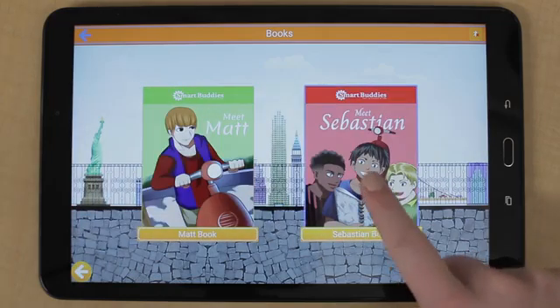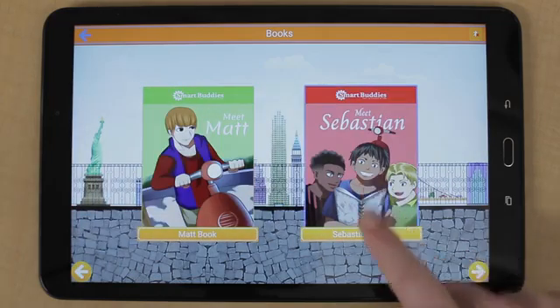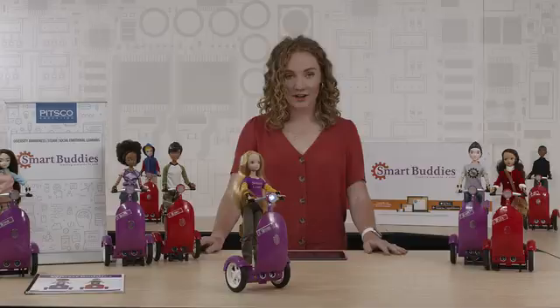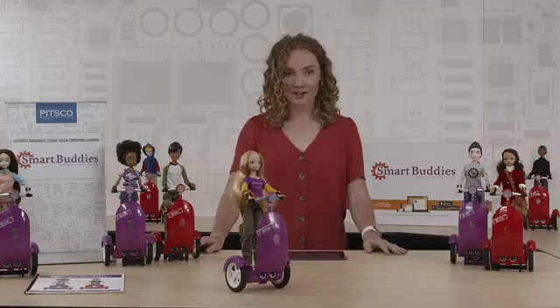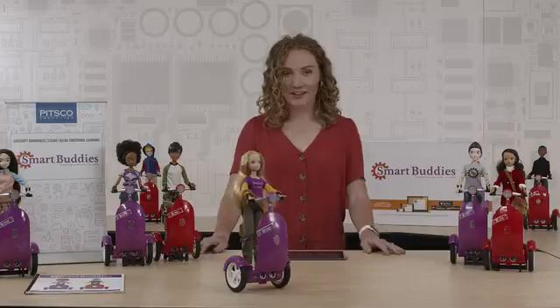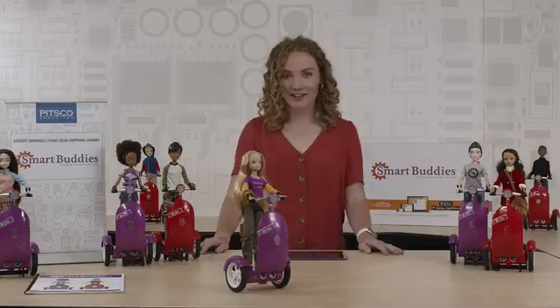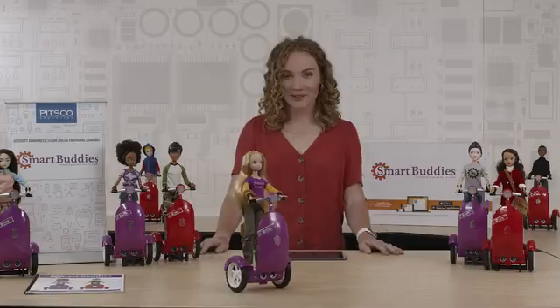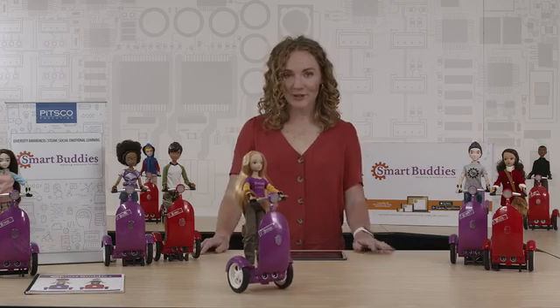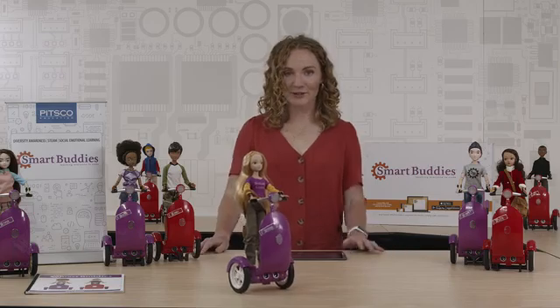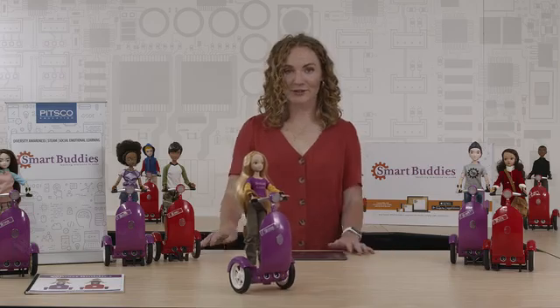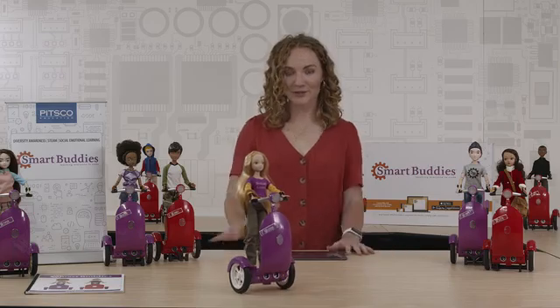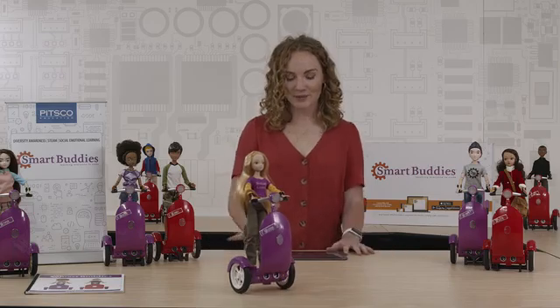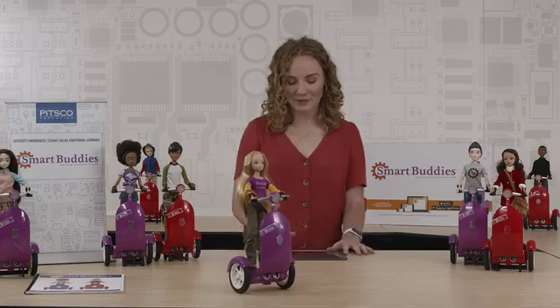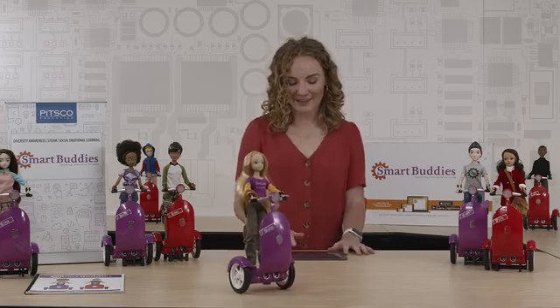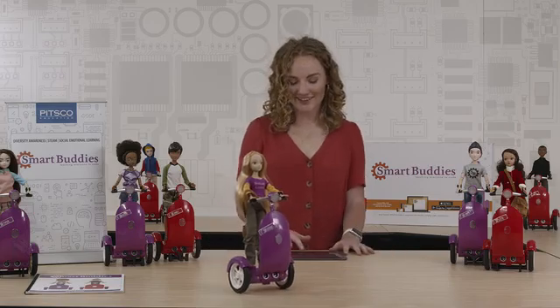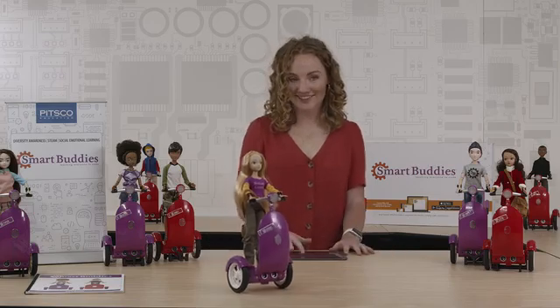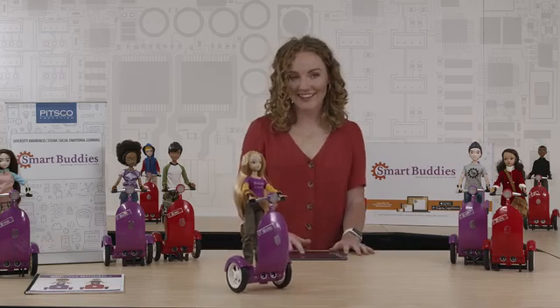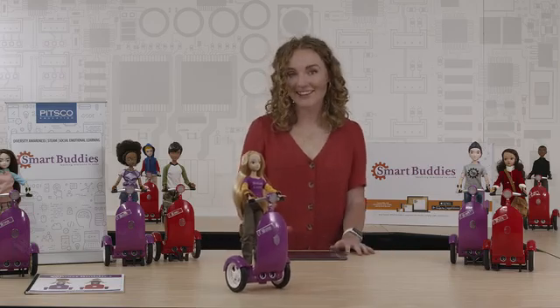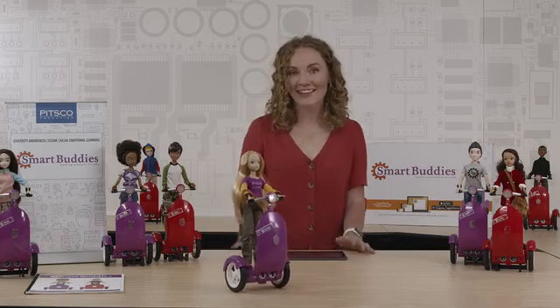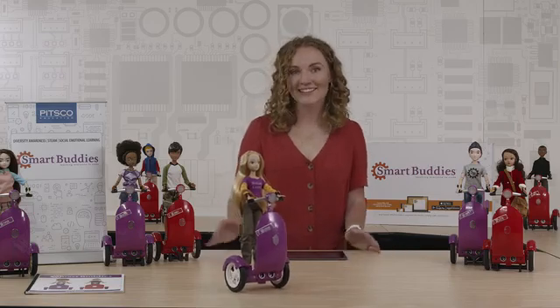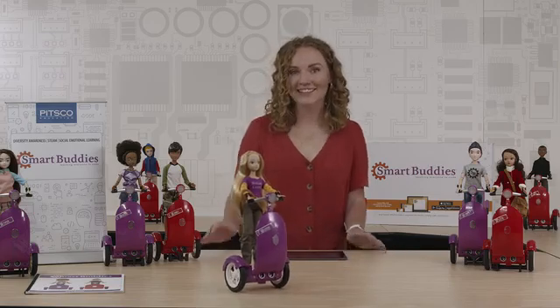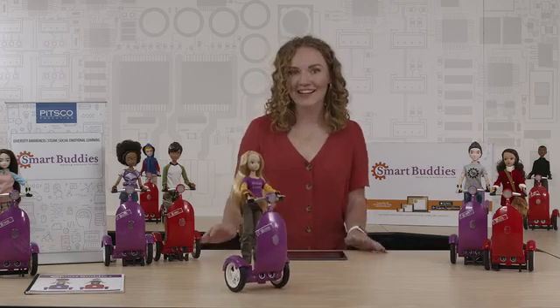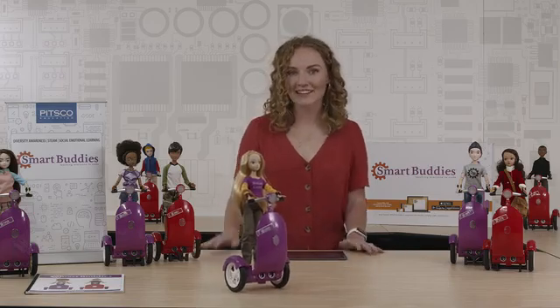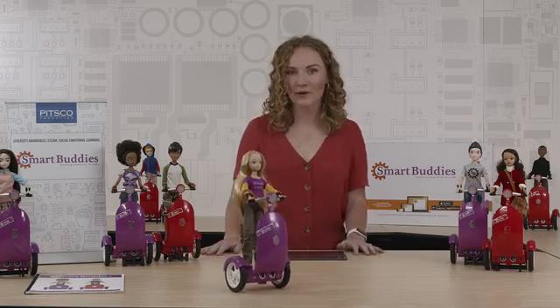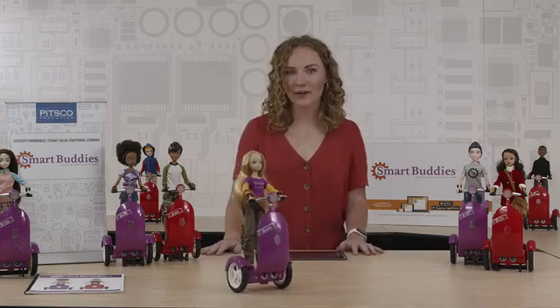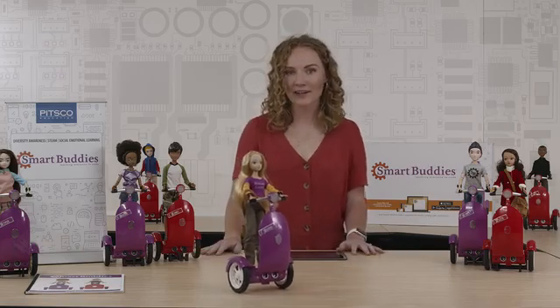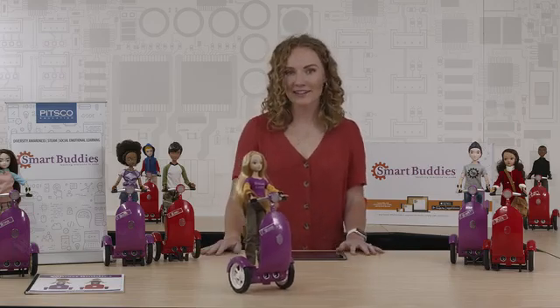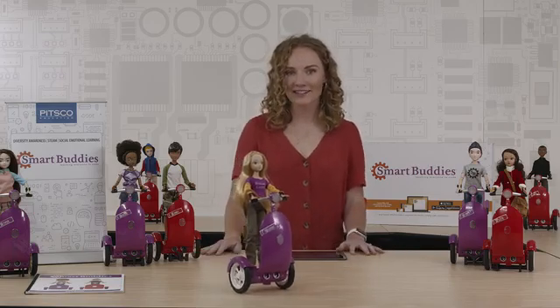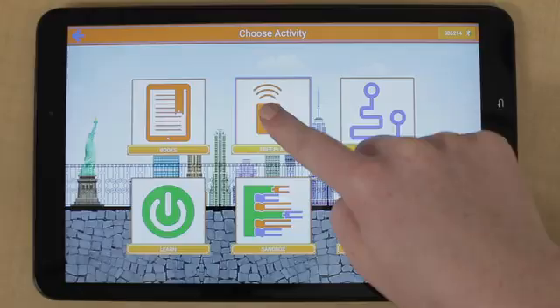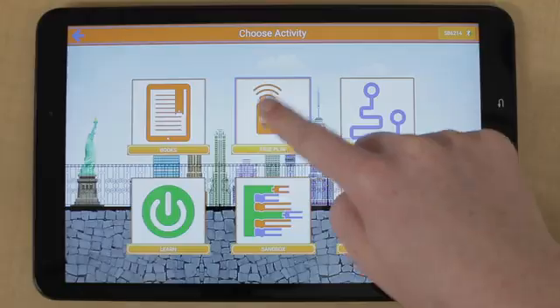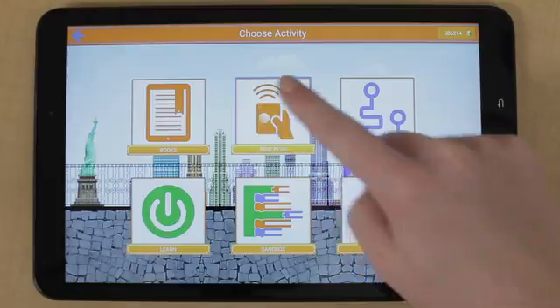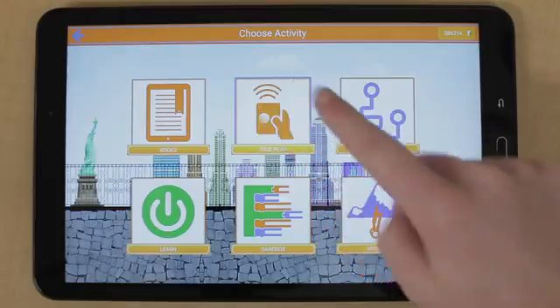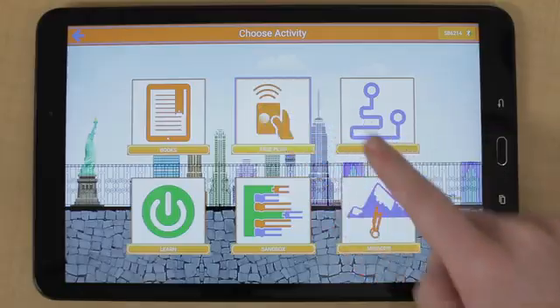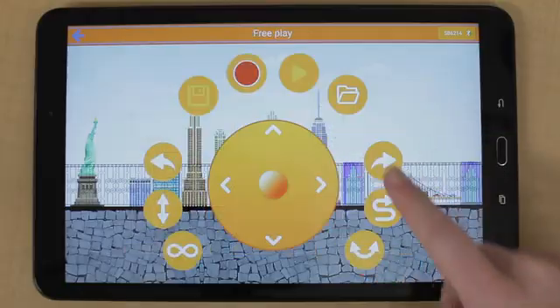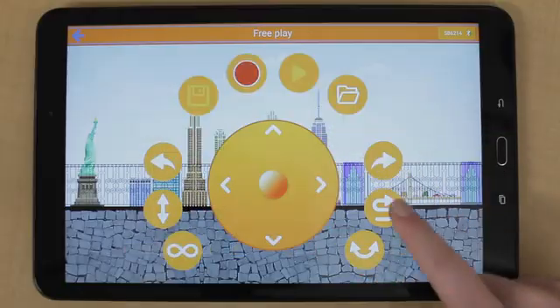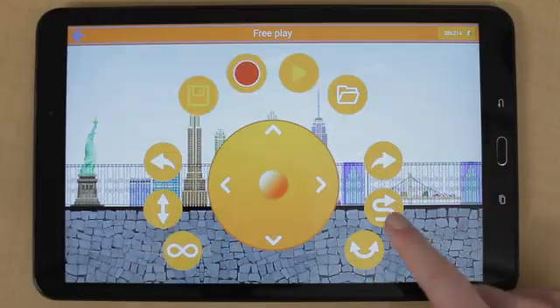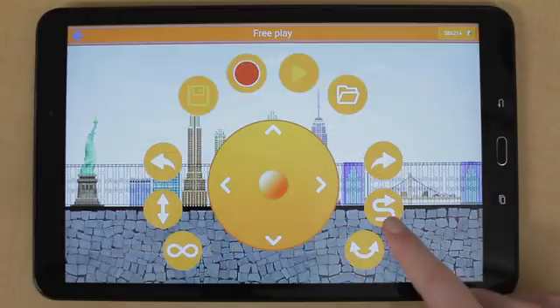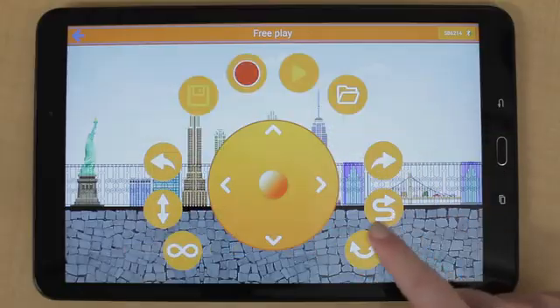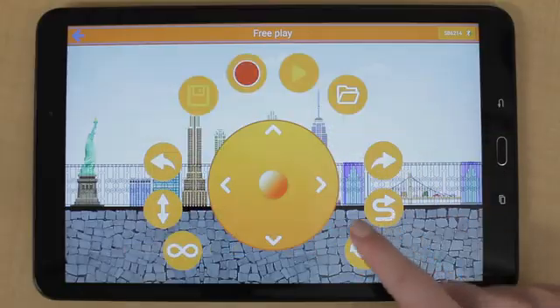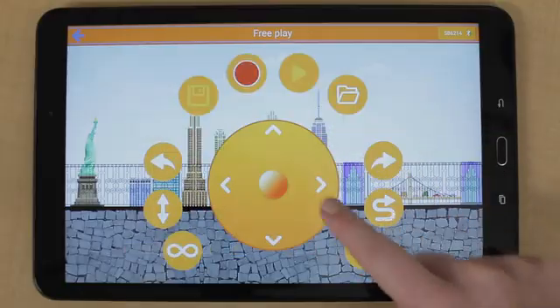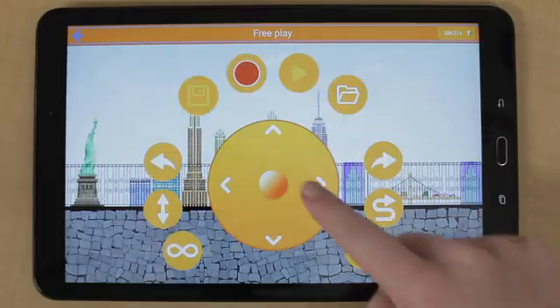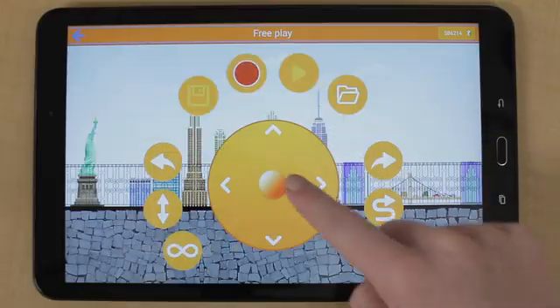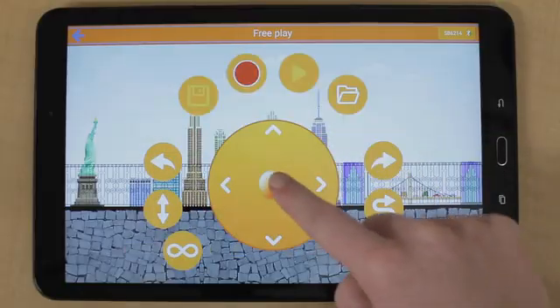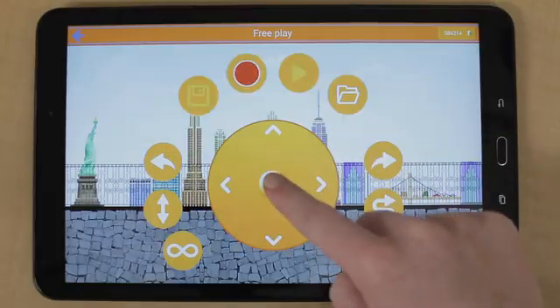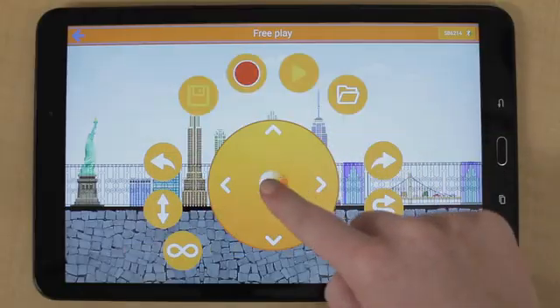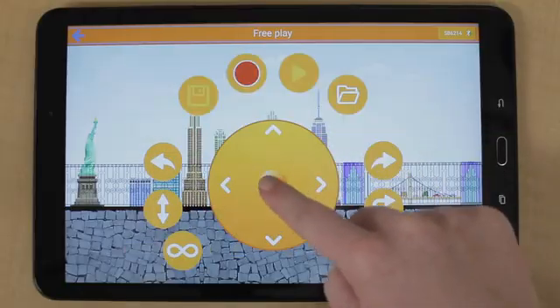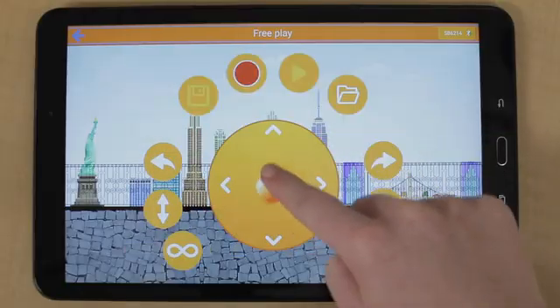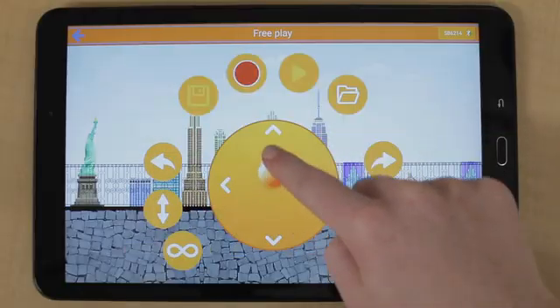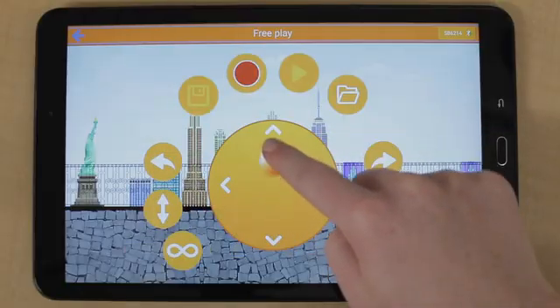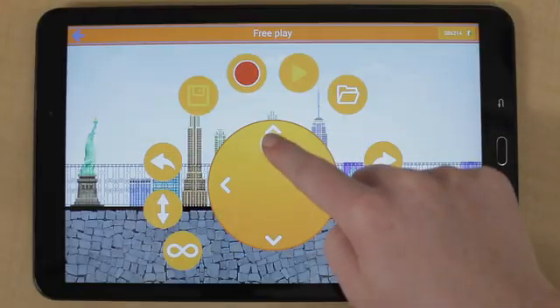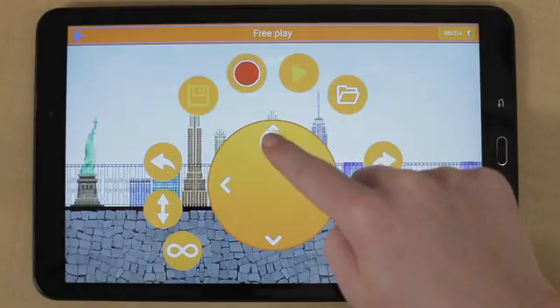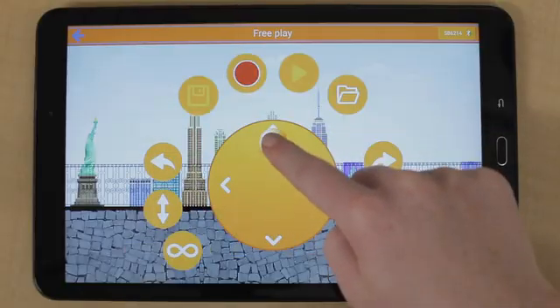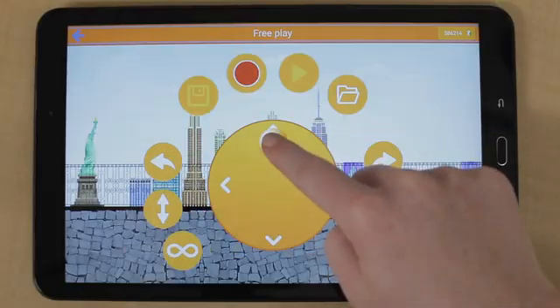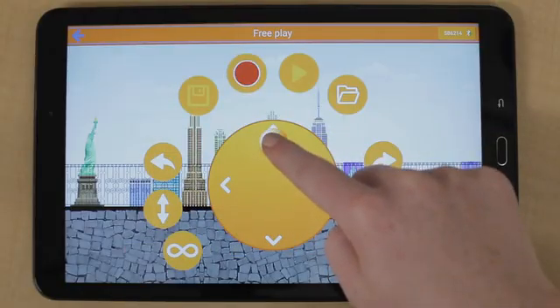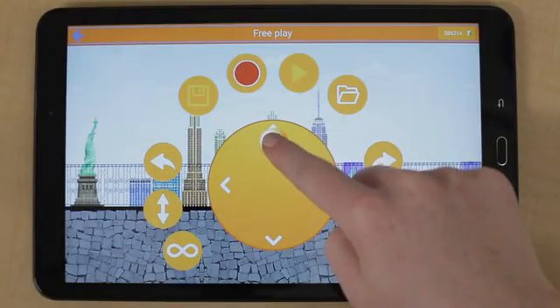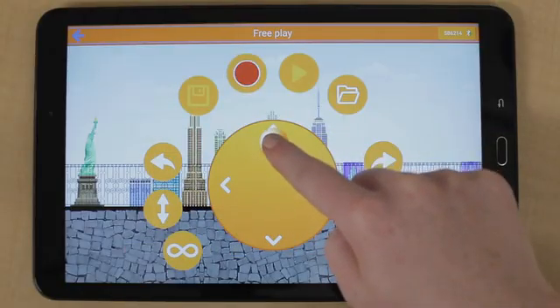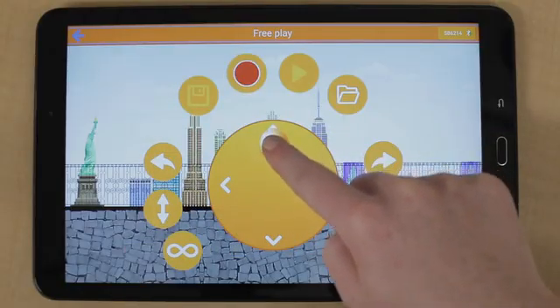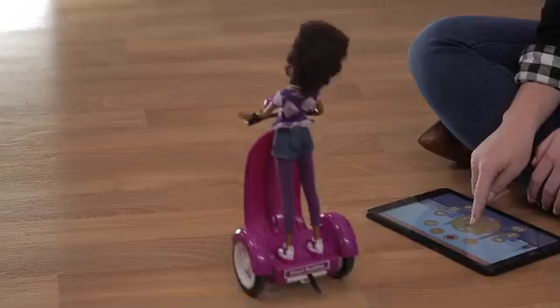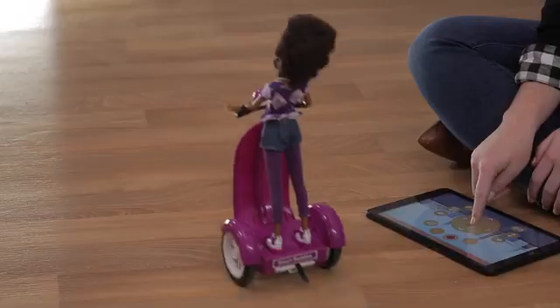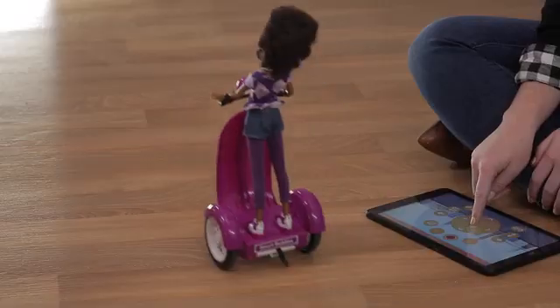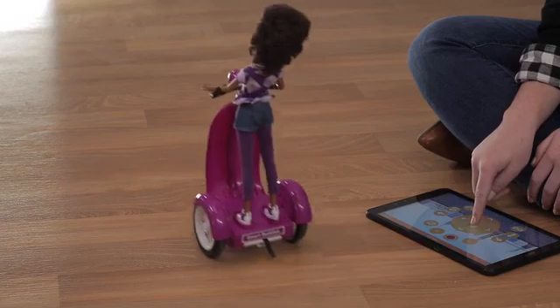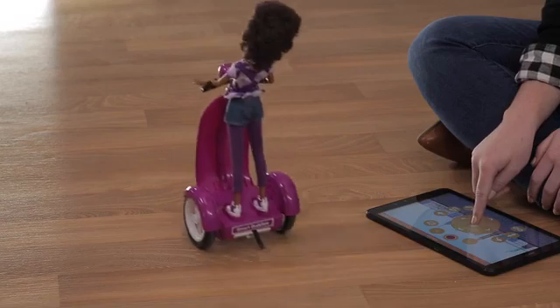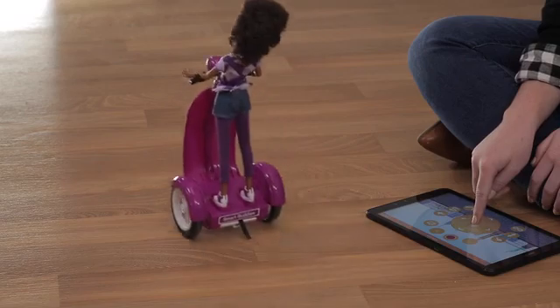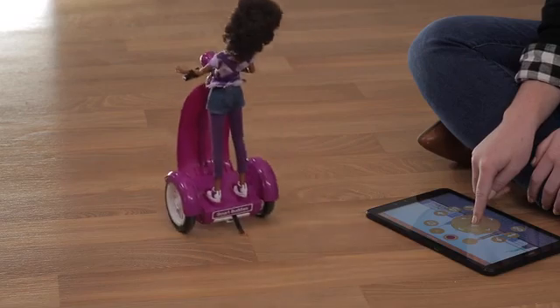Our second mode is Free Play and that's exactly what it is. Students are able to freely zip around the room just like with a remote control.